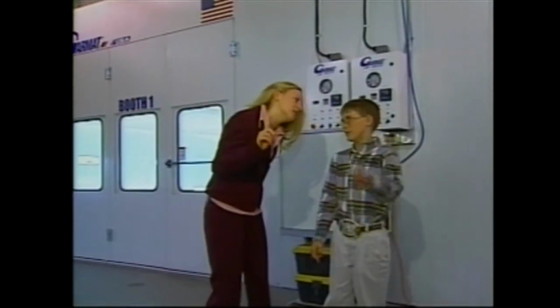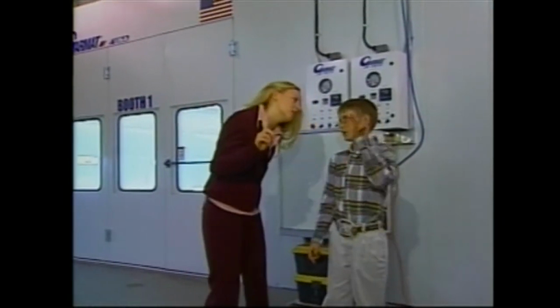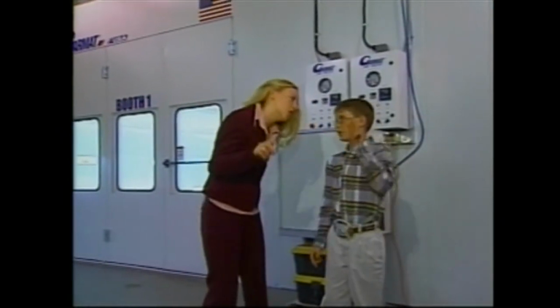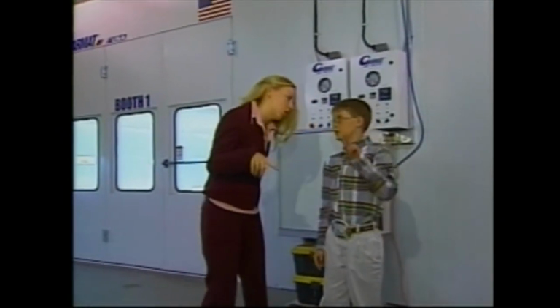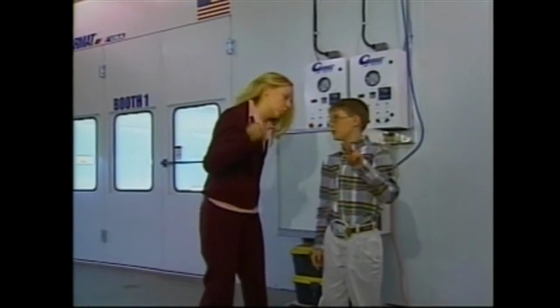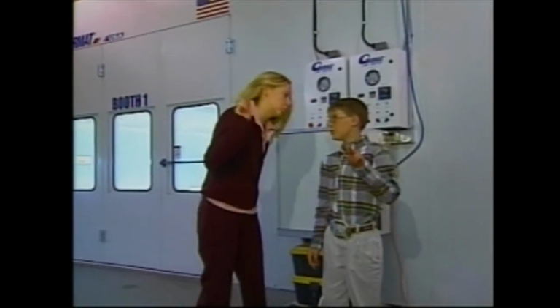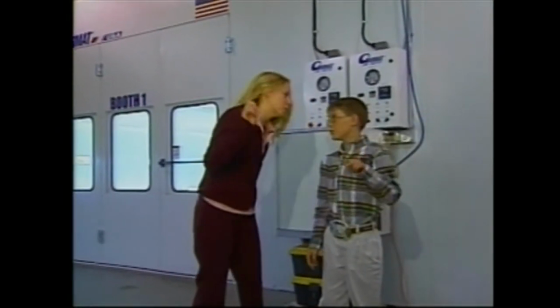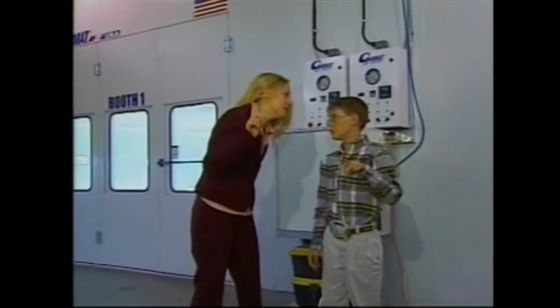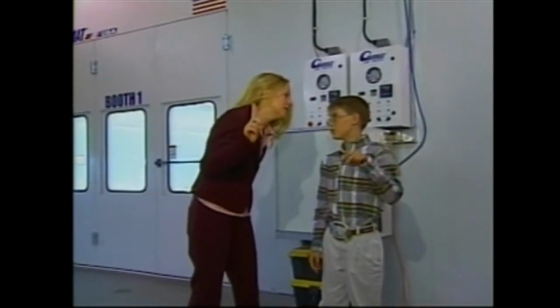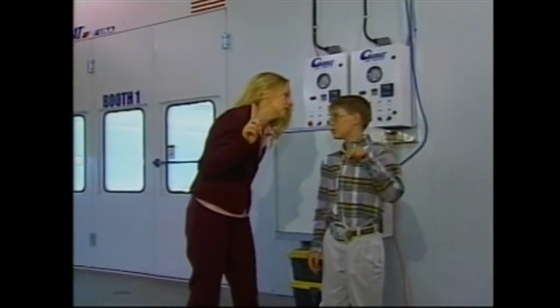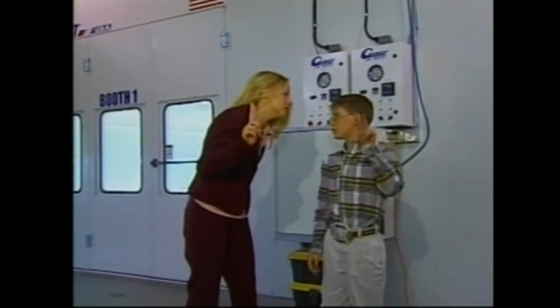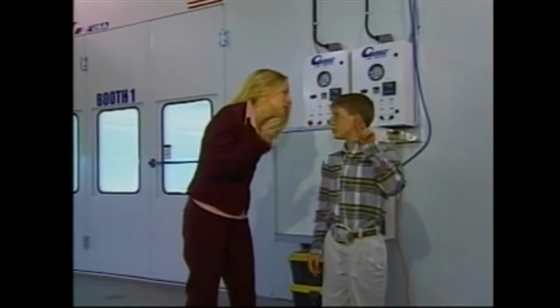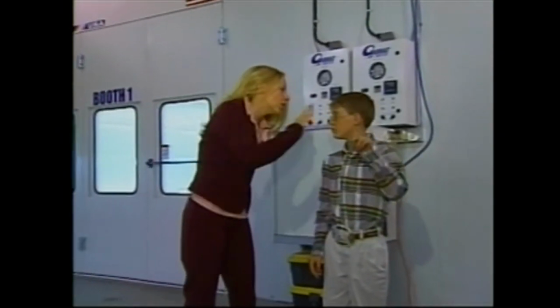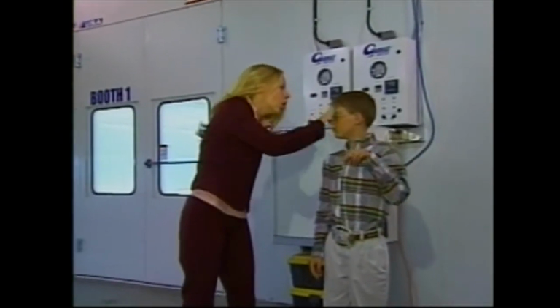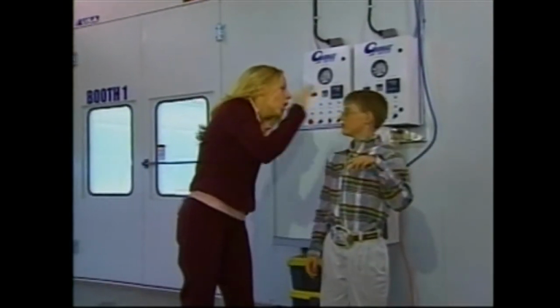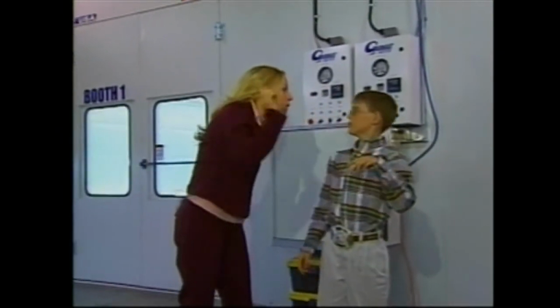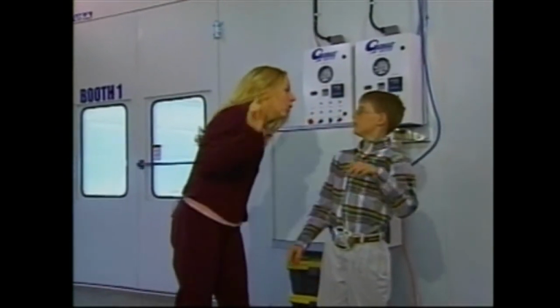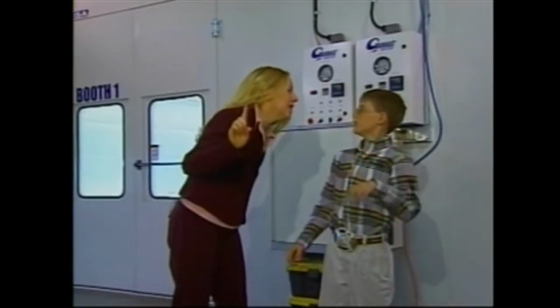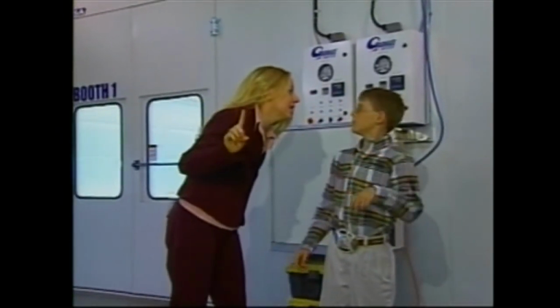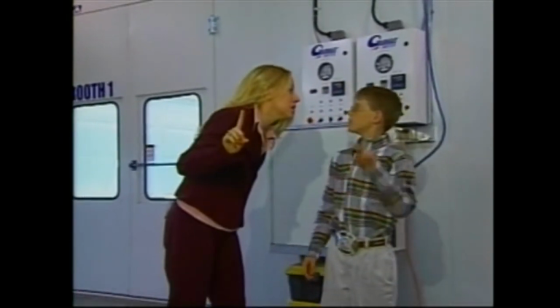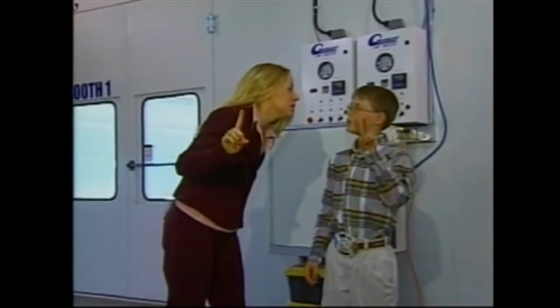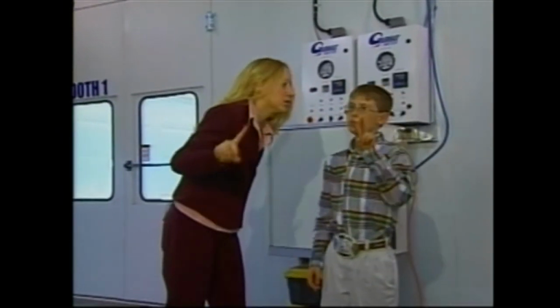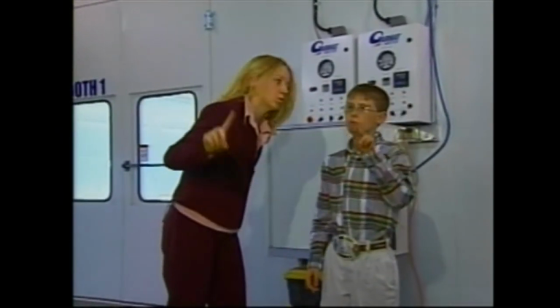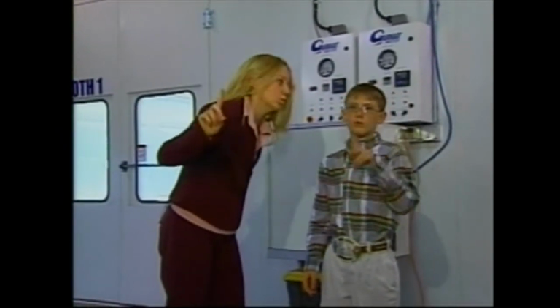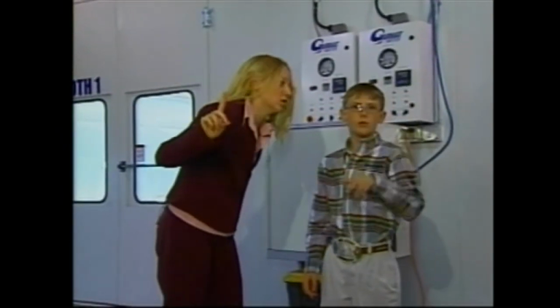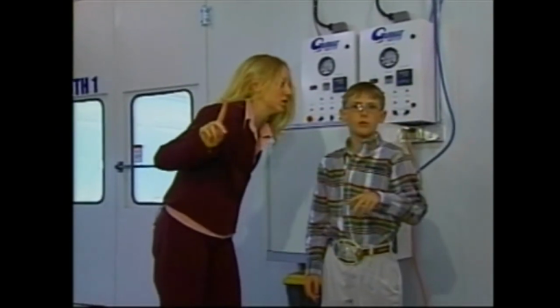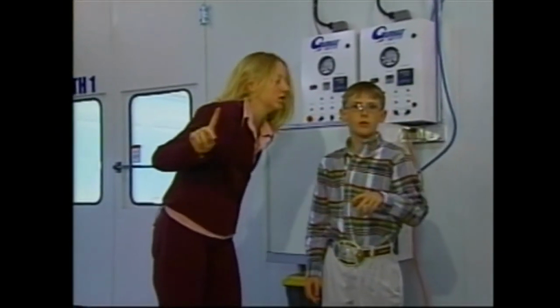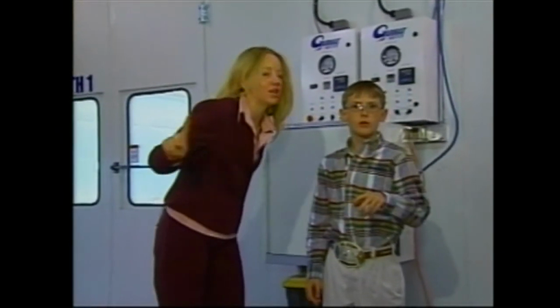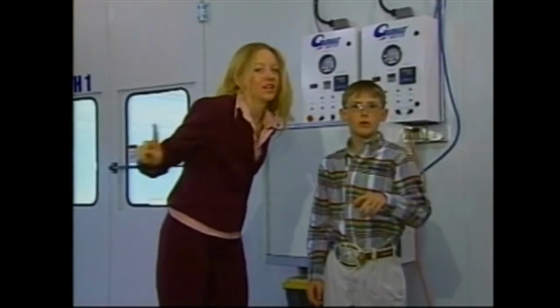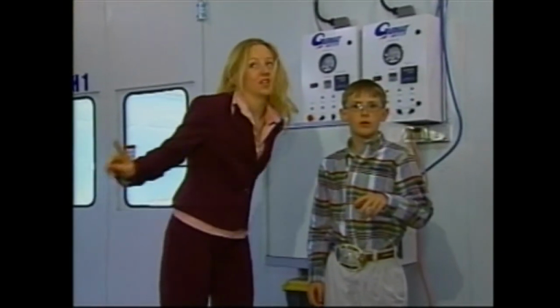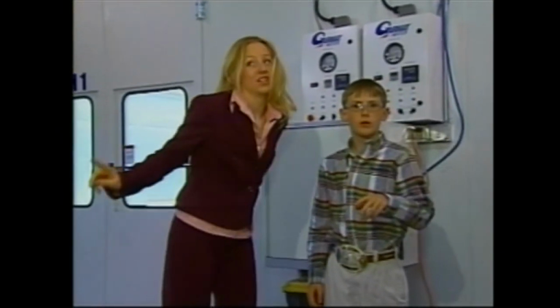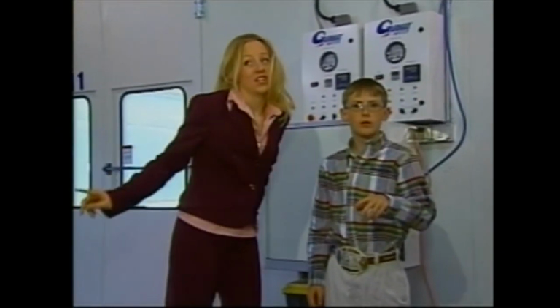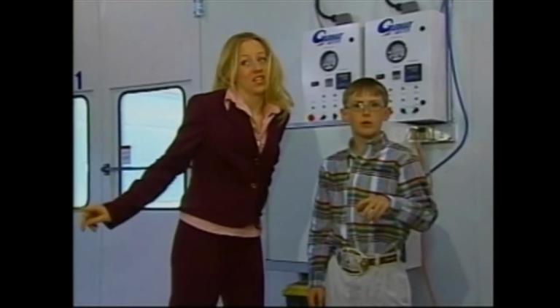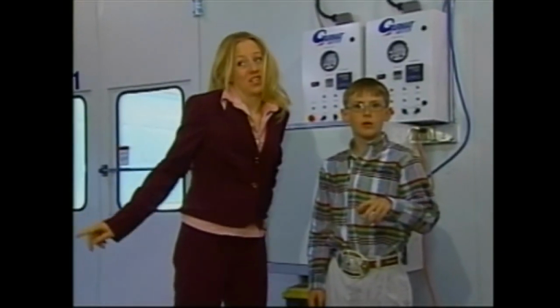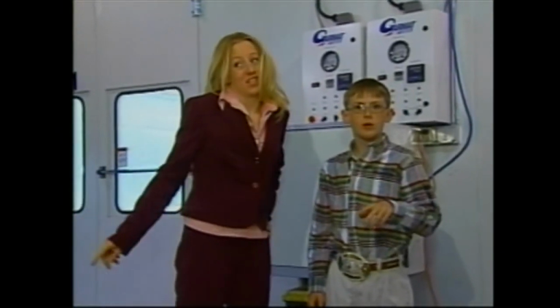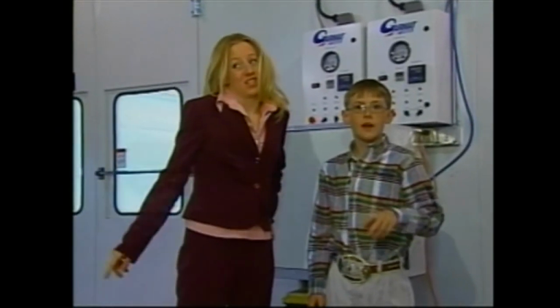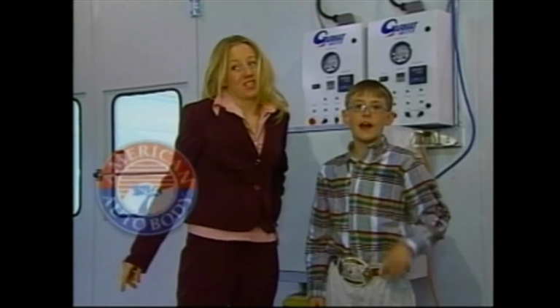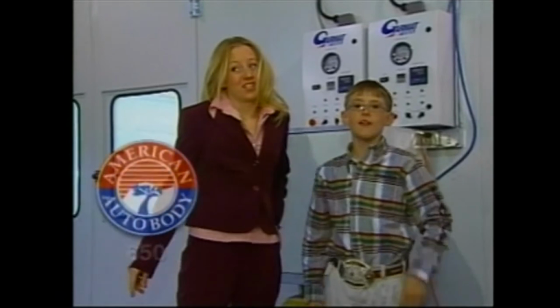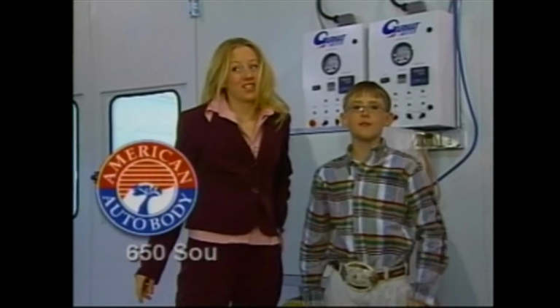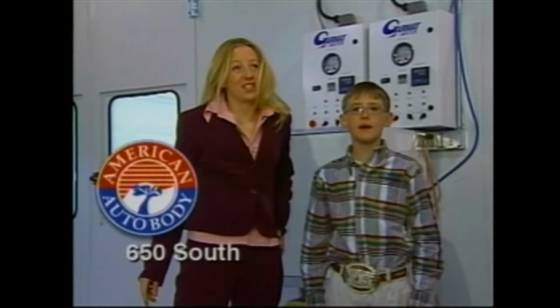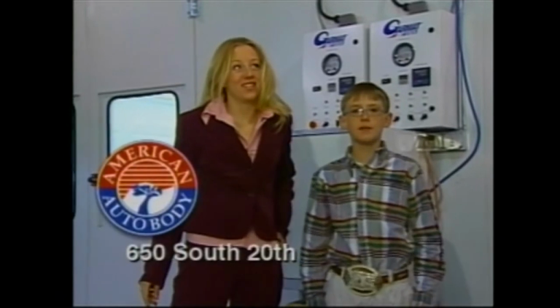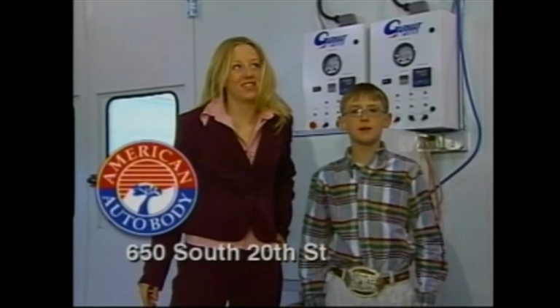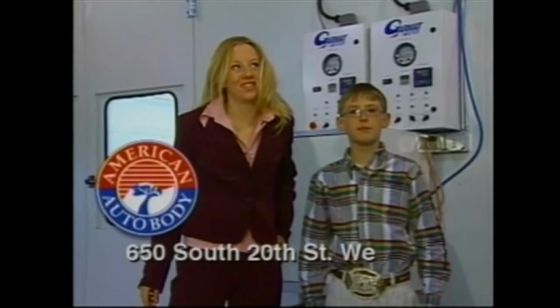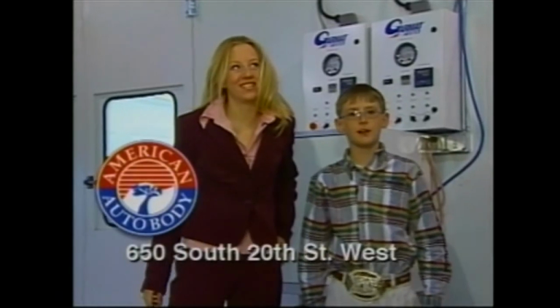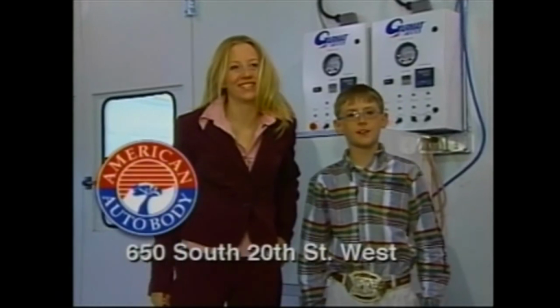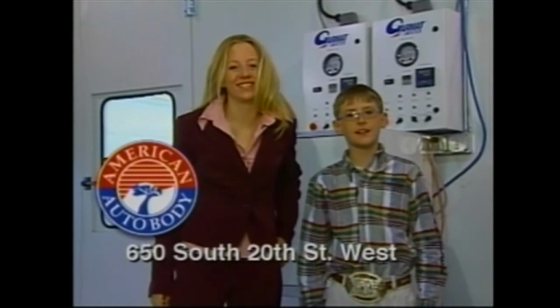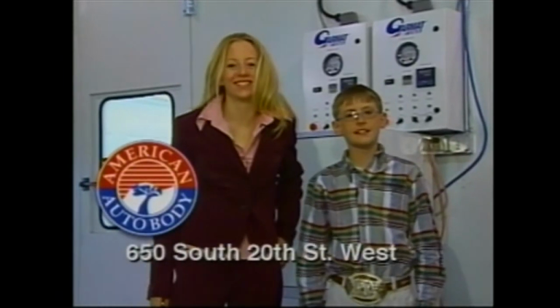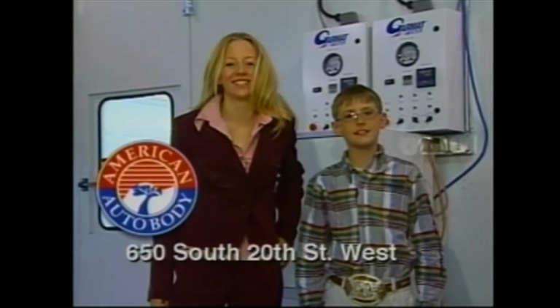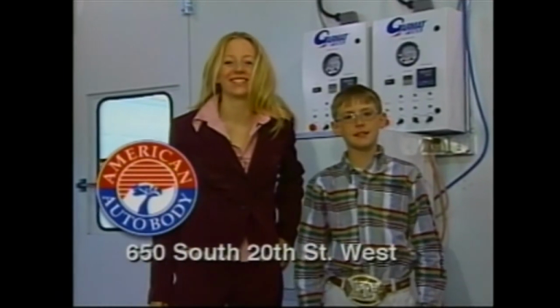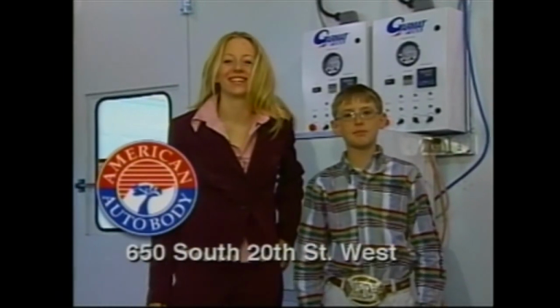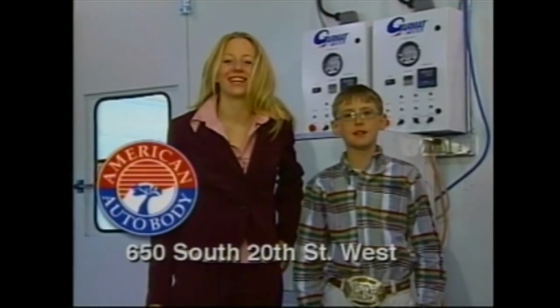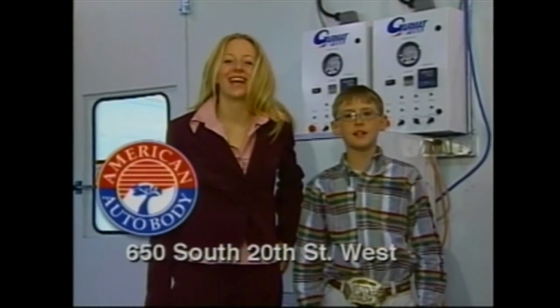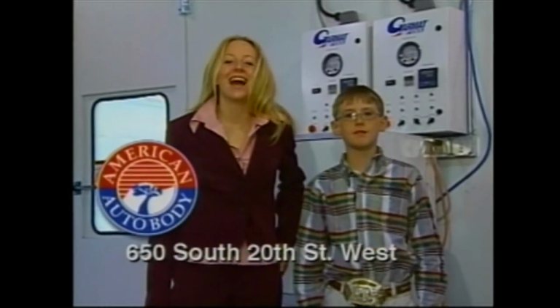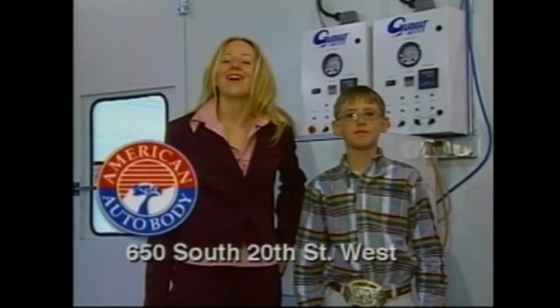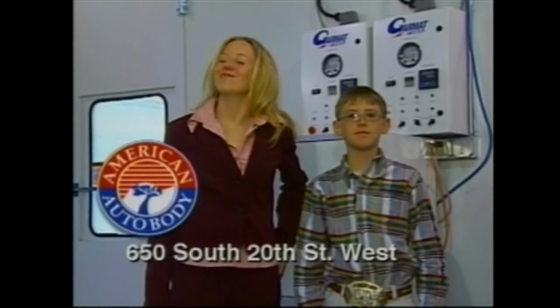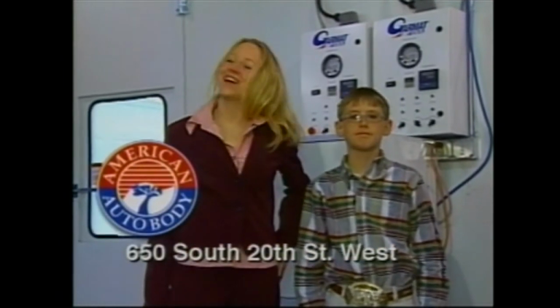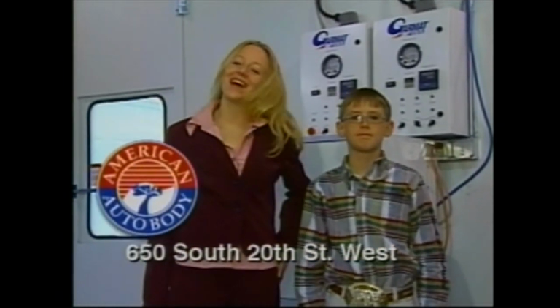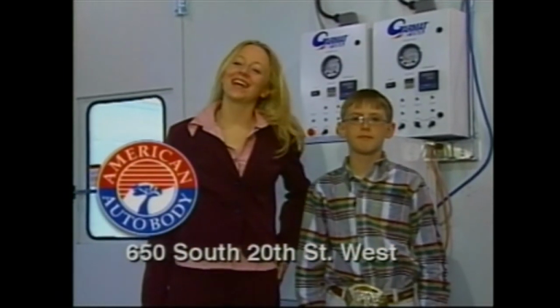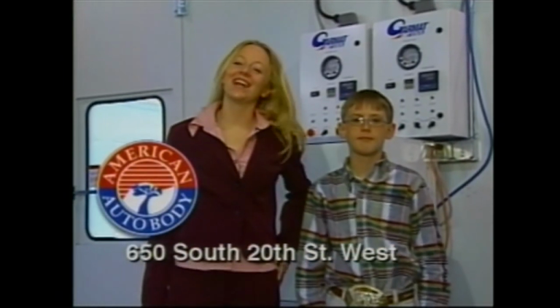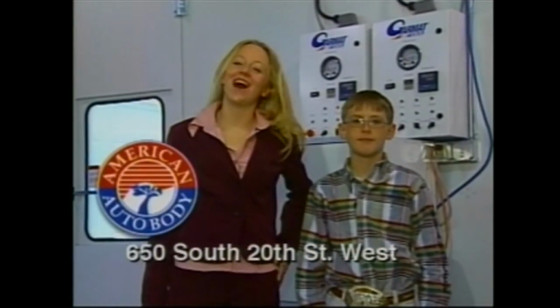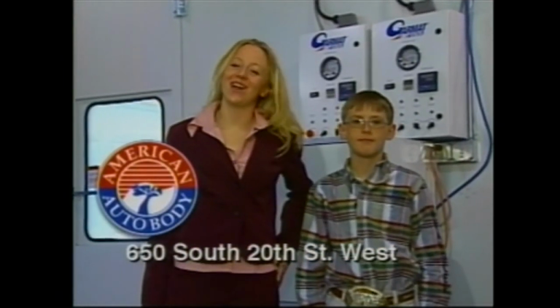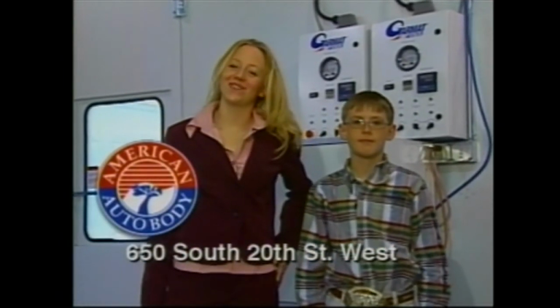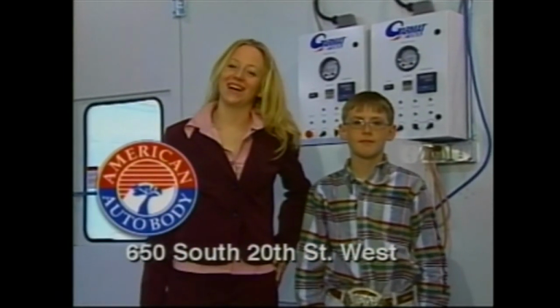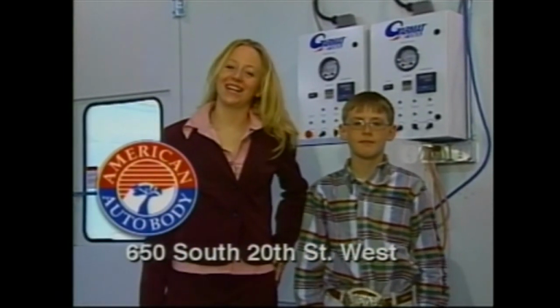Do you think we should tell him that both these Garmatt Booths are exactly the same? And remember, buckle that seatbelt! American Auto Body.